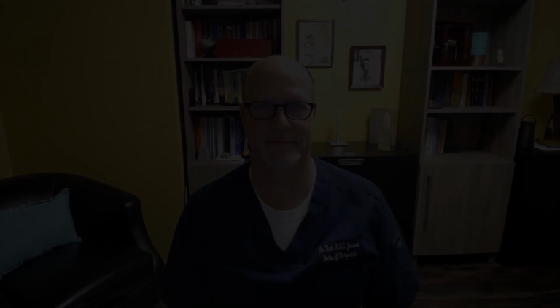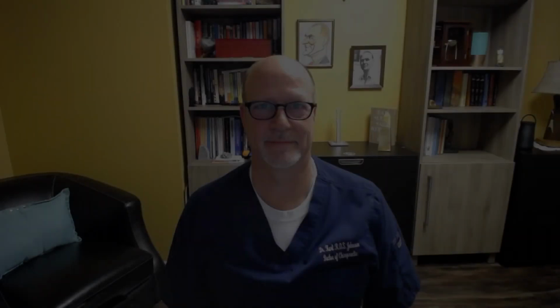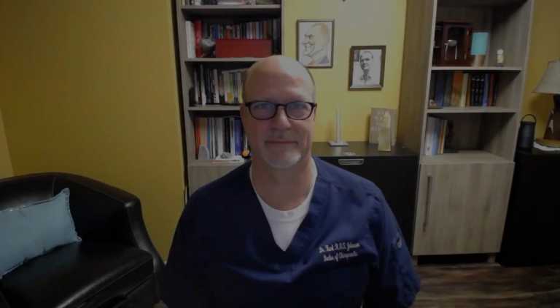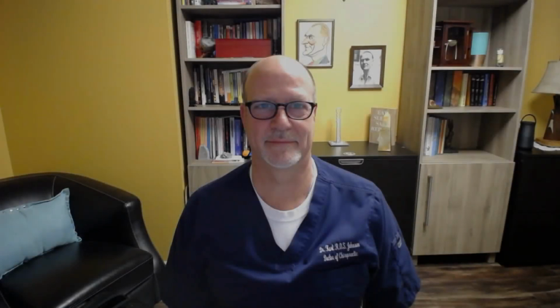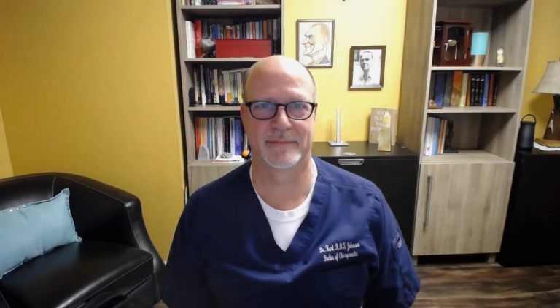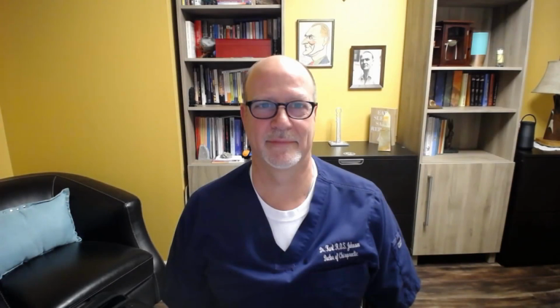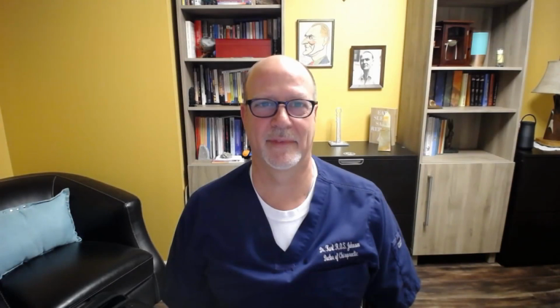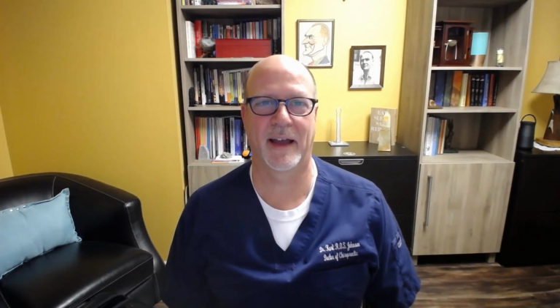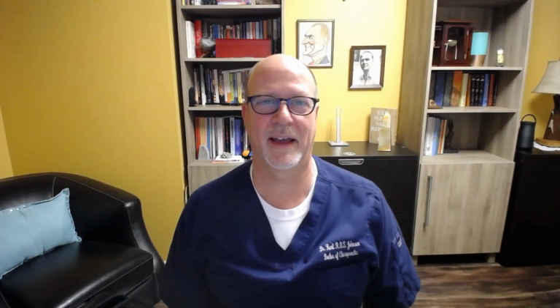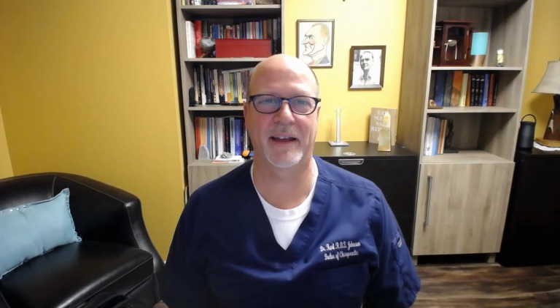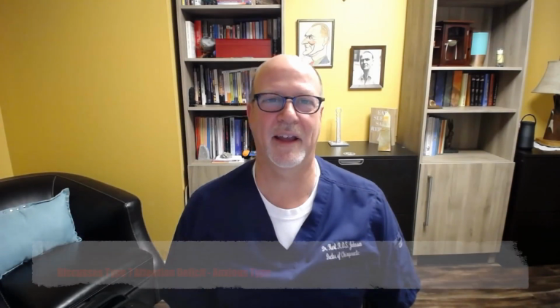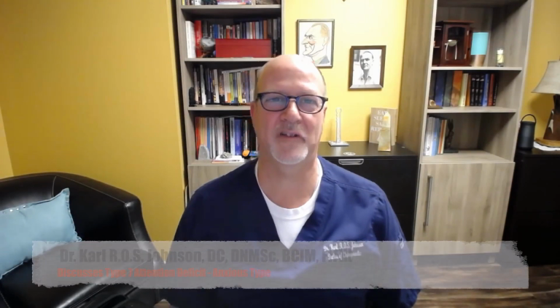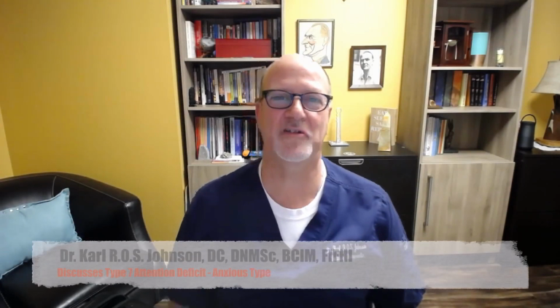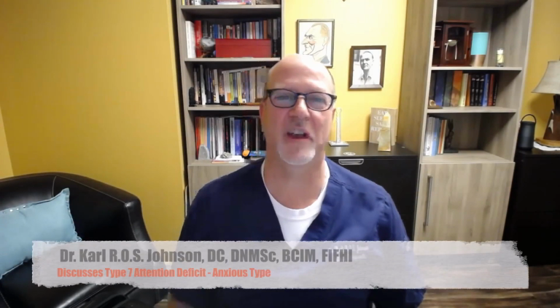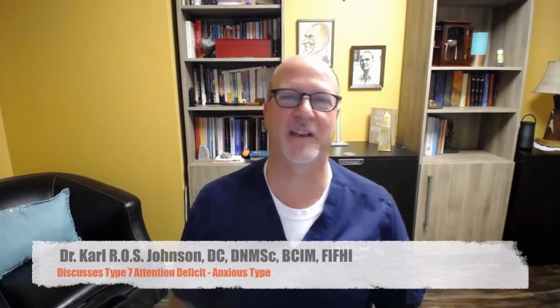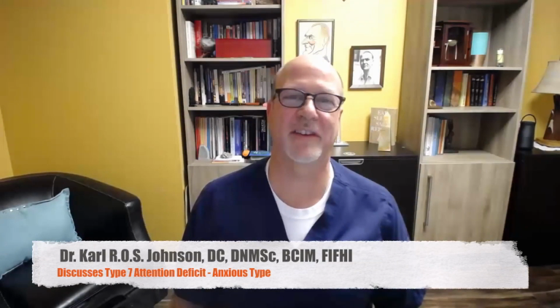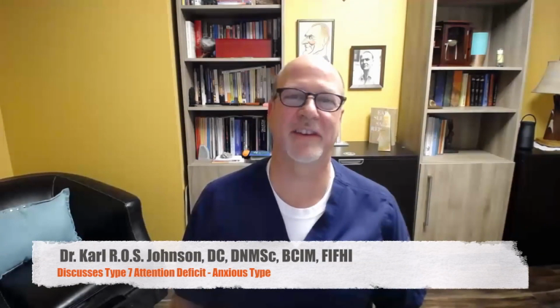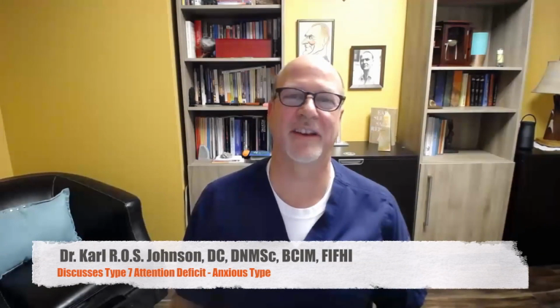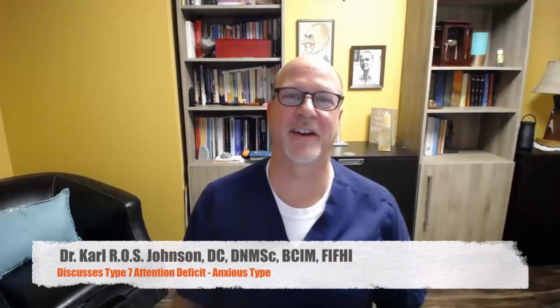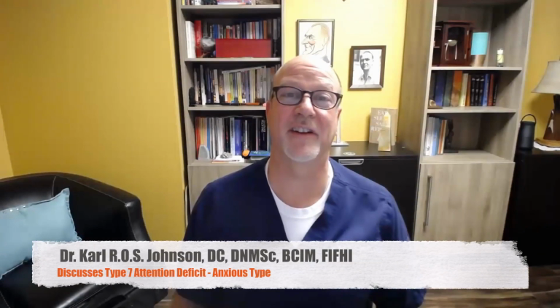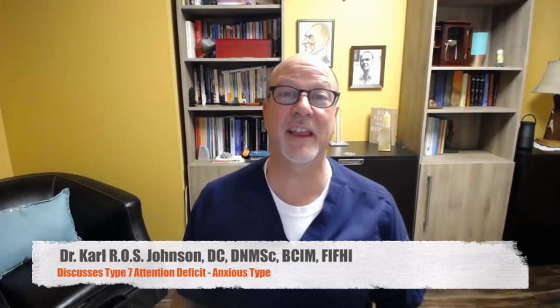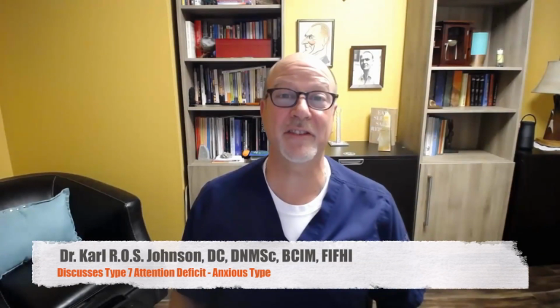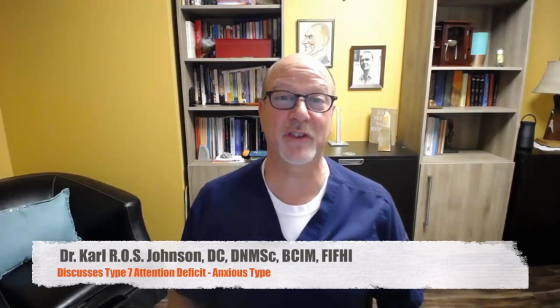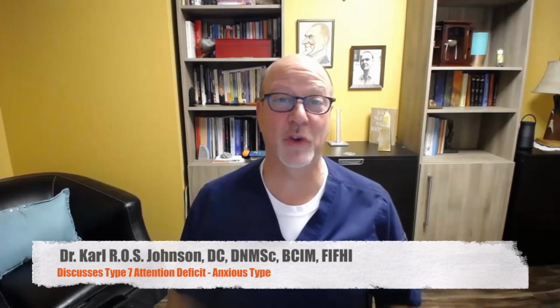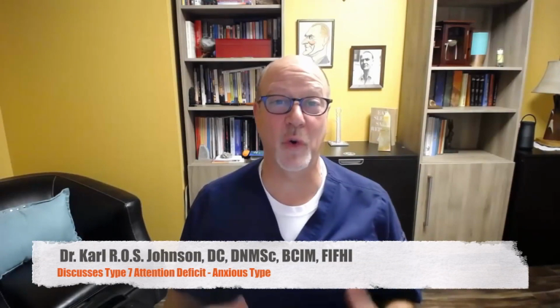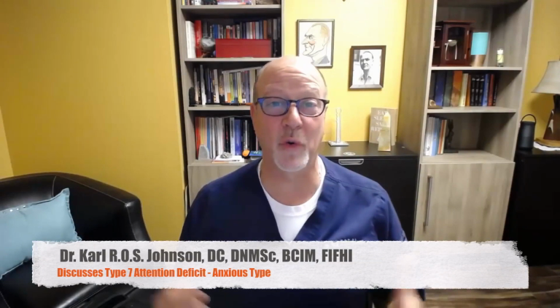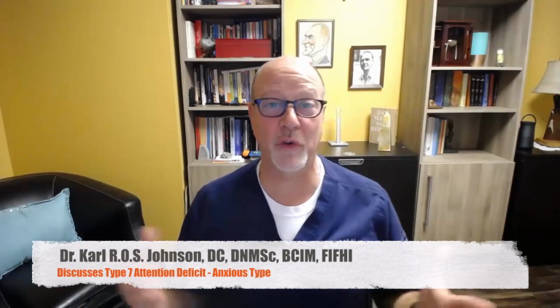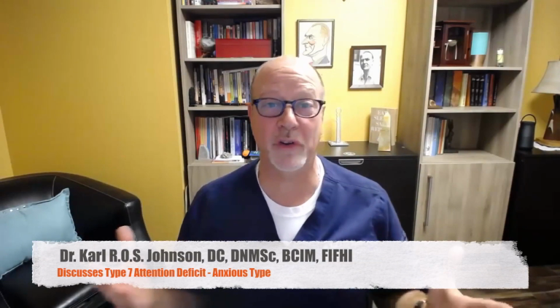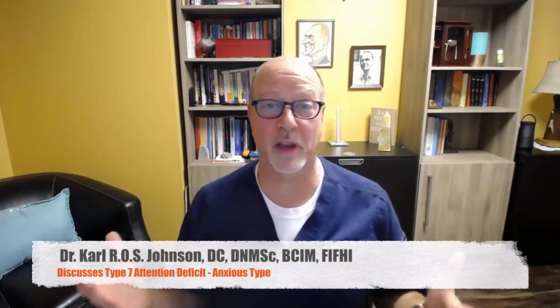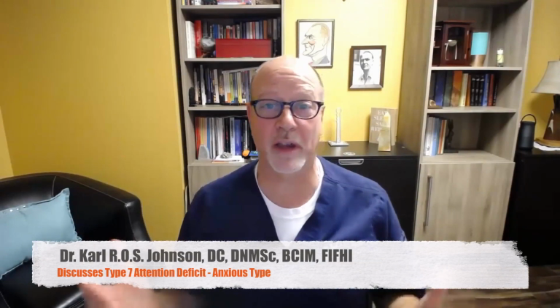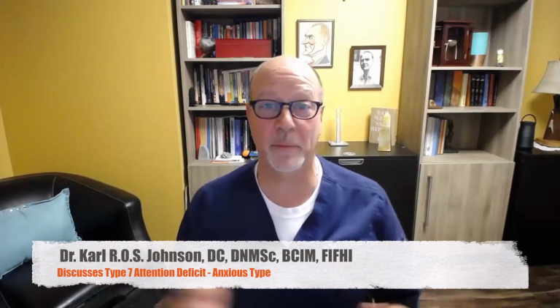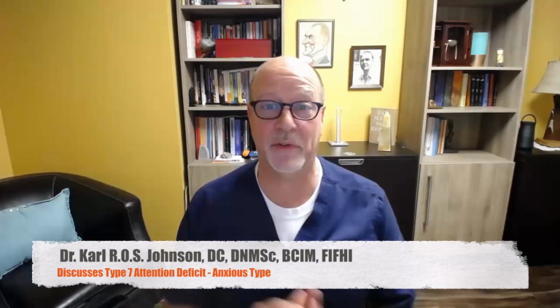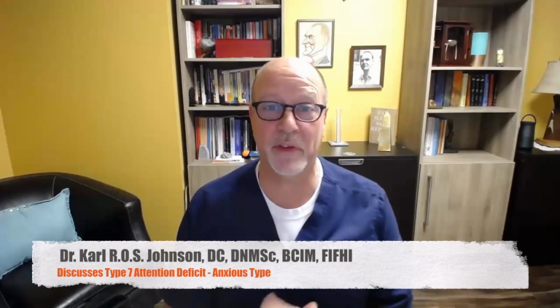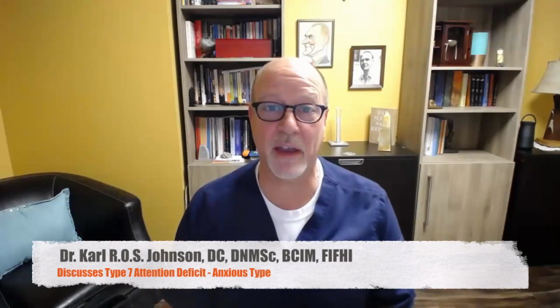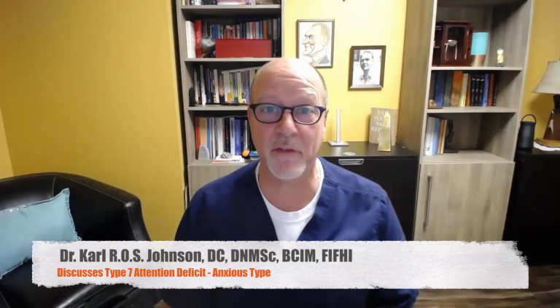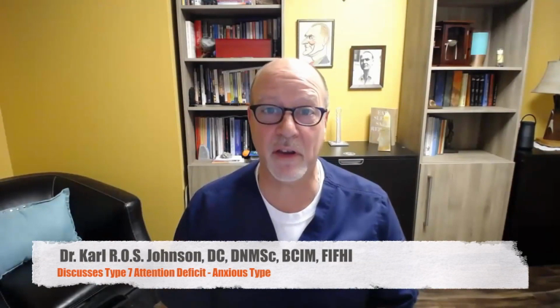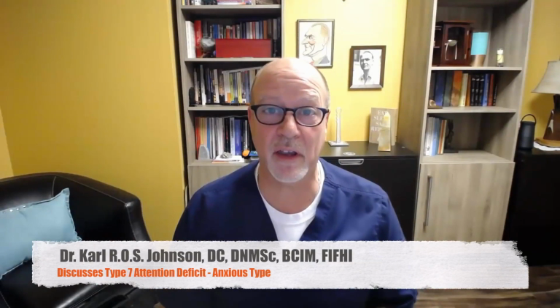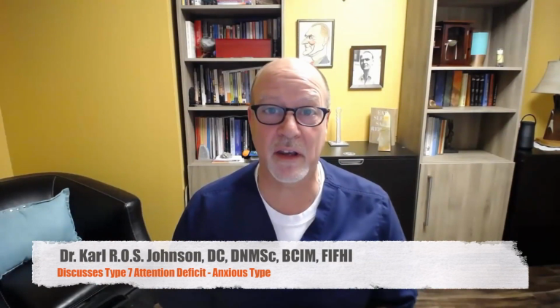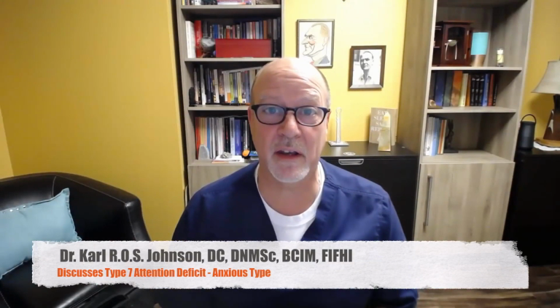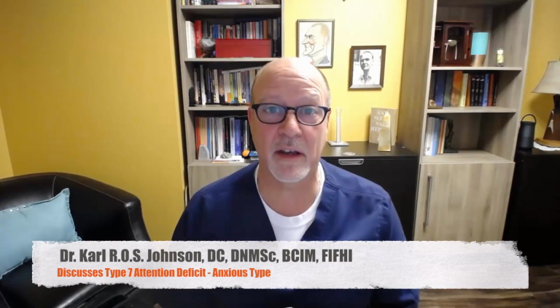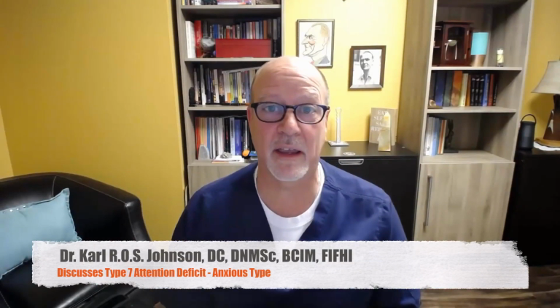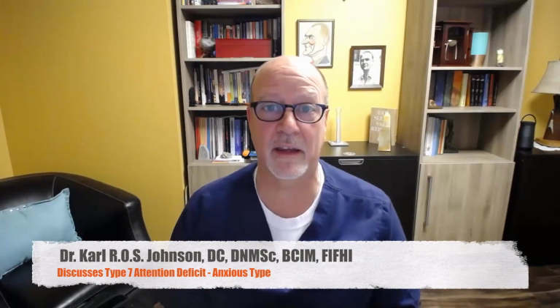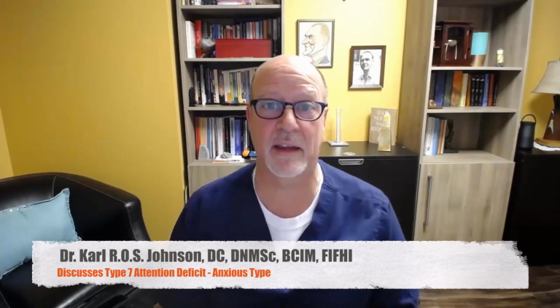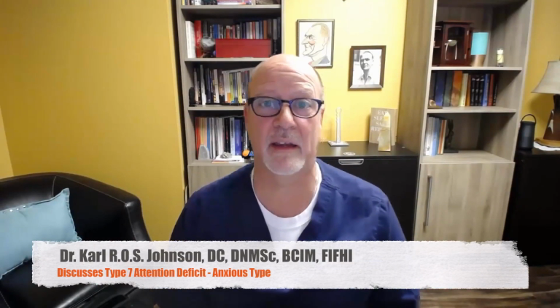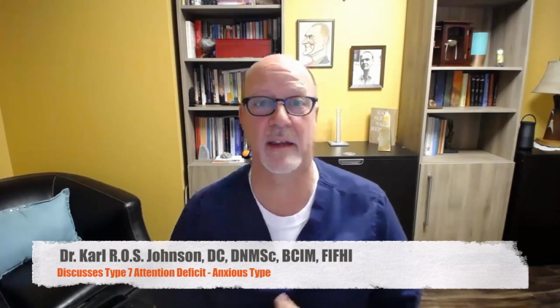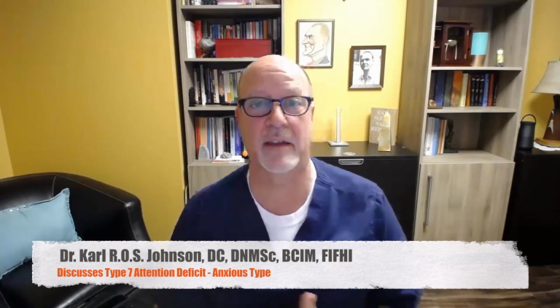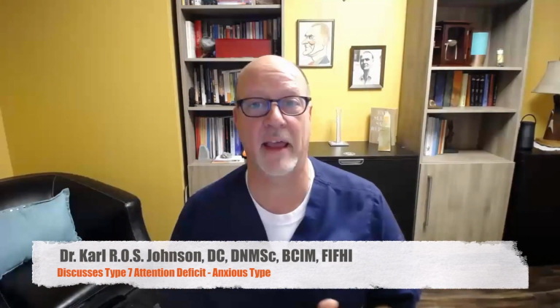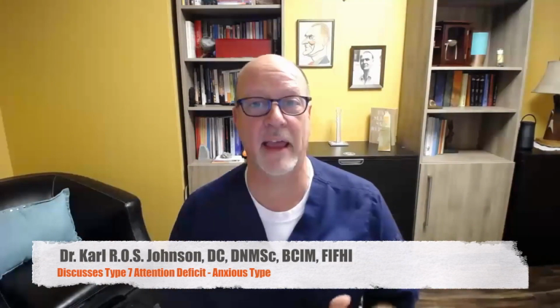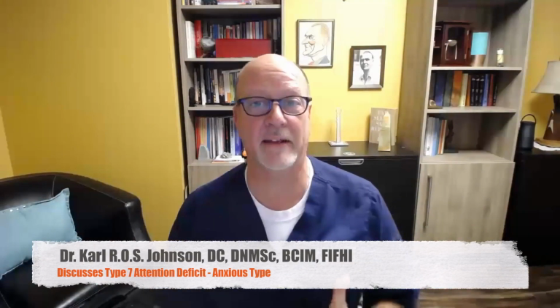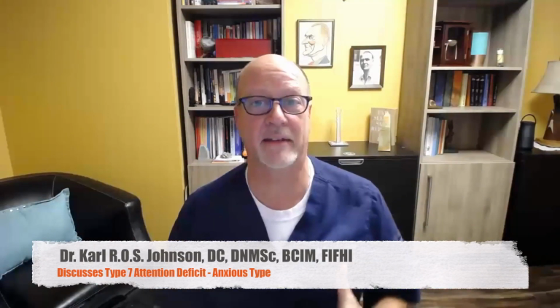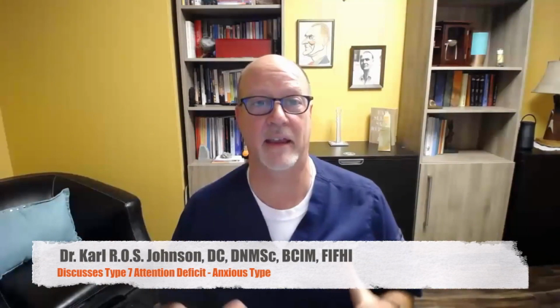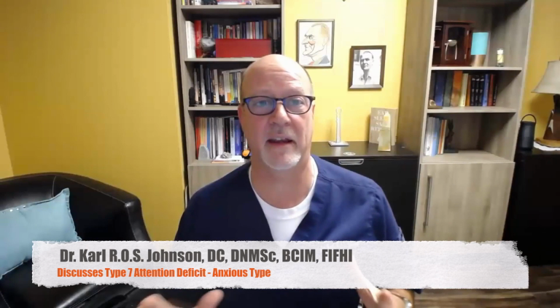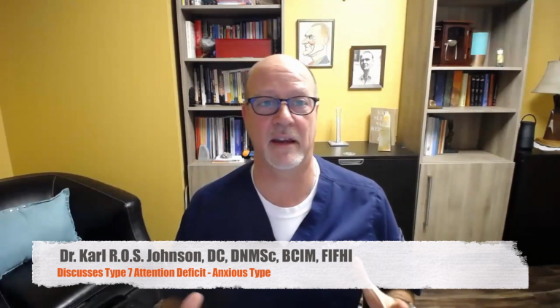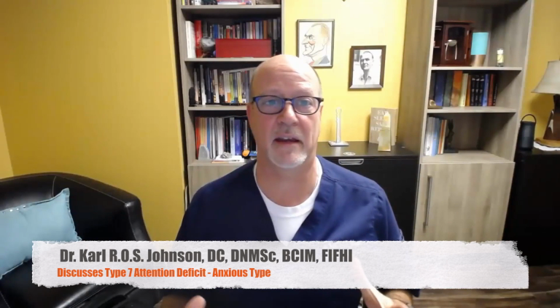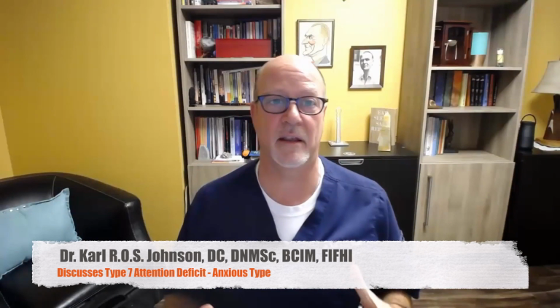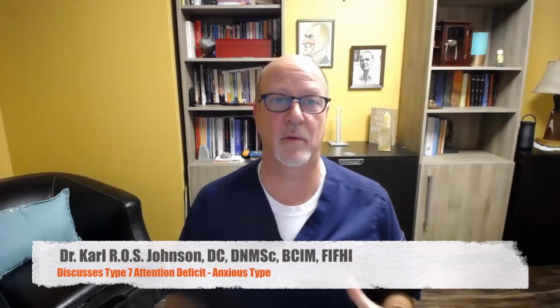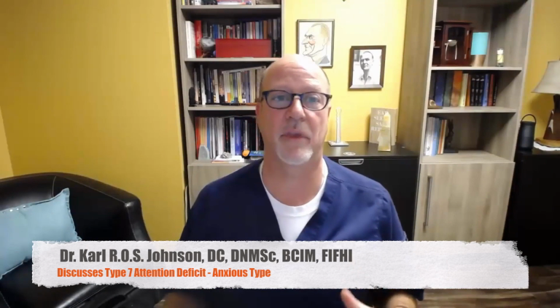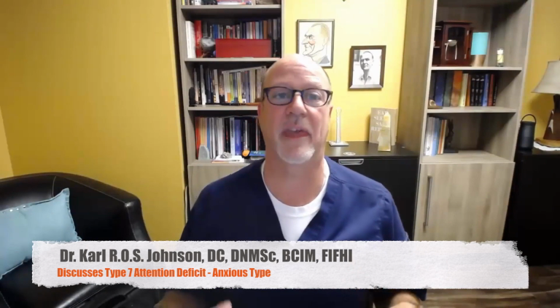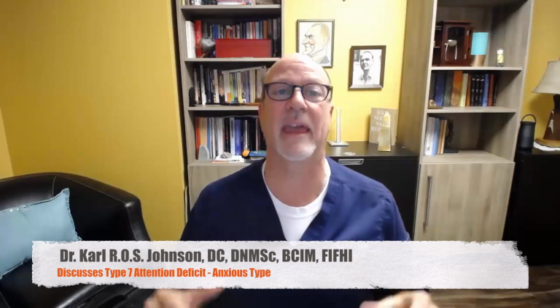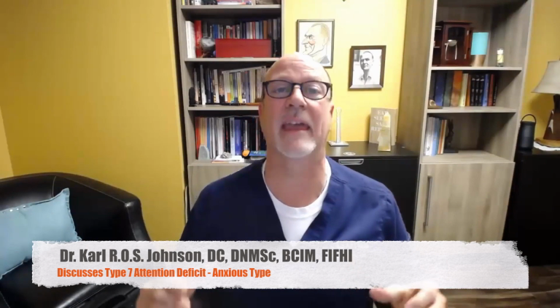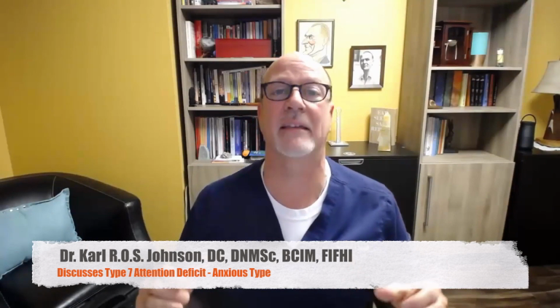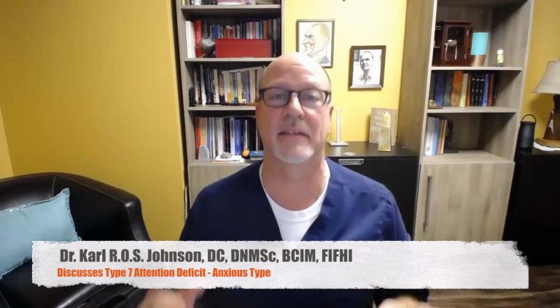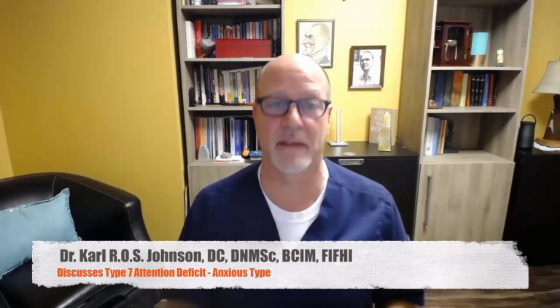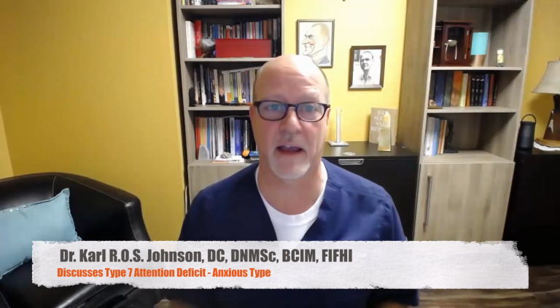Hi, Dr. Johnson here. Let's go over Type 7 ADD, and that's ADD with anxiety.